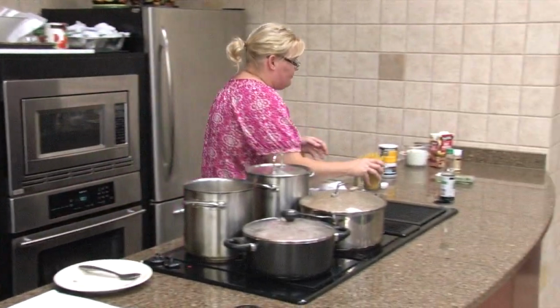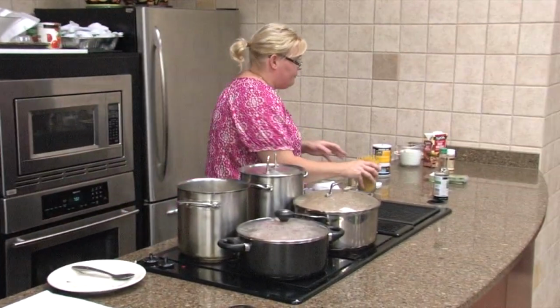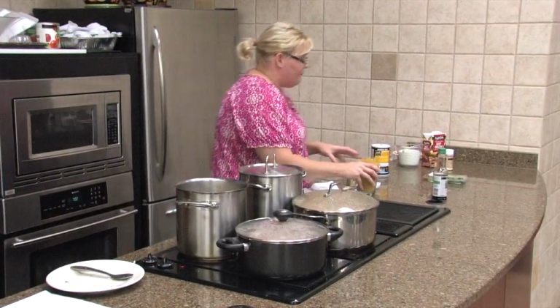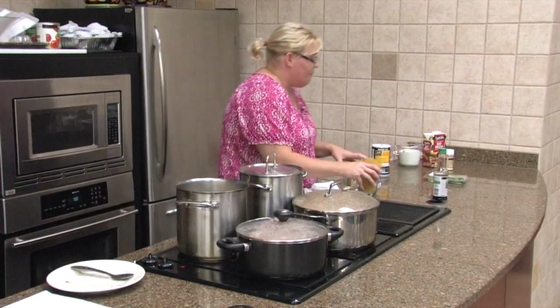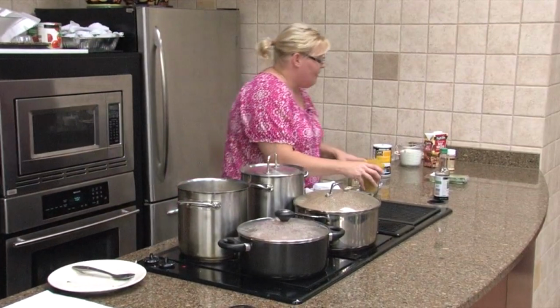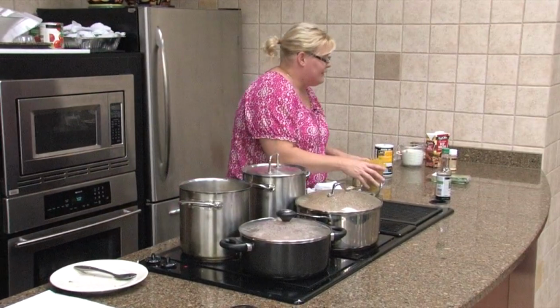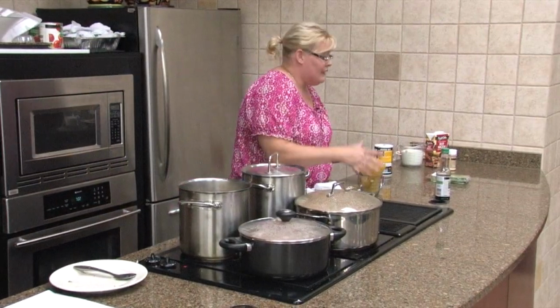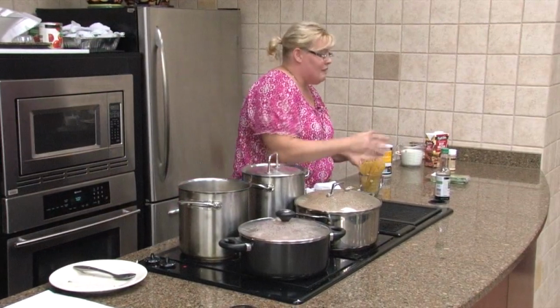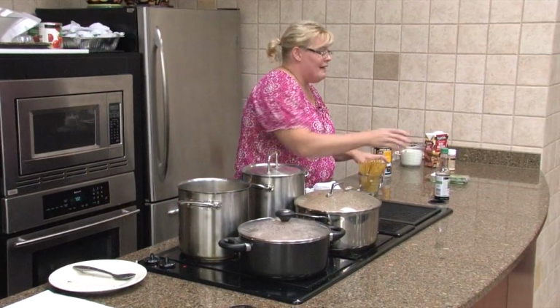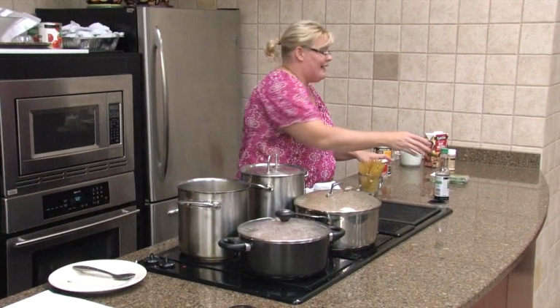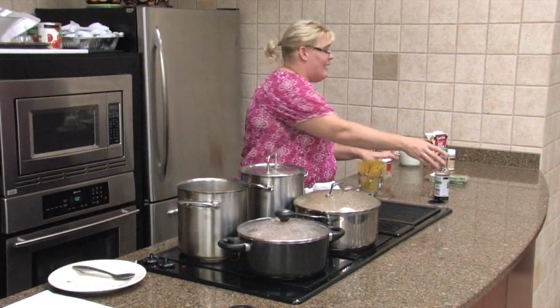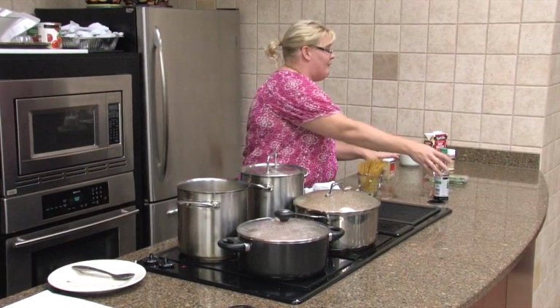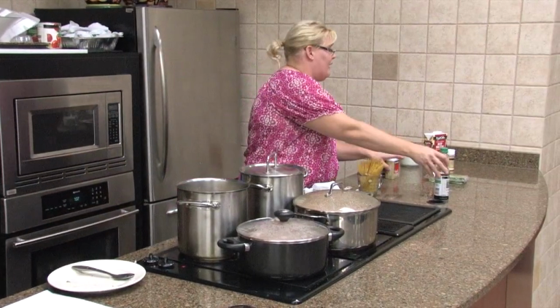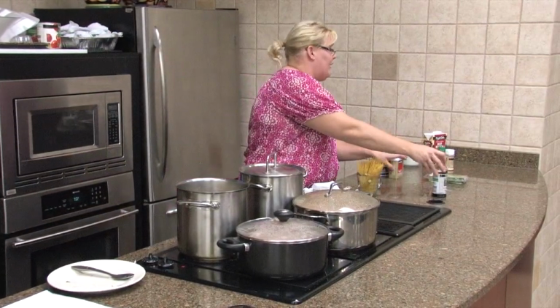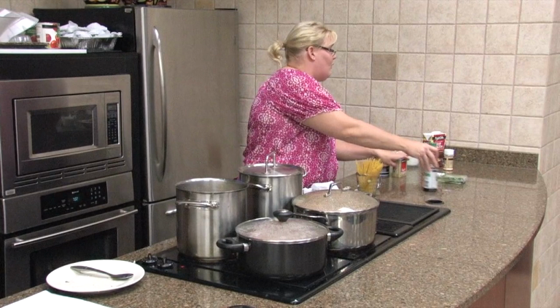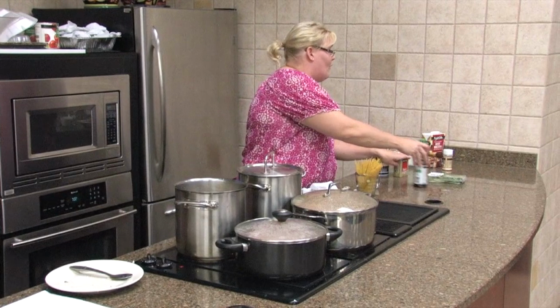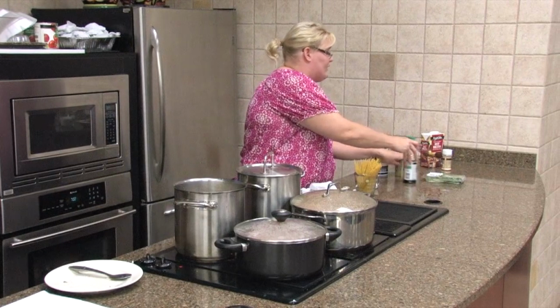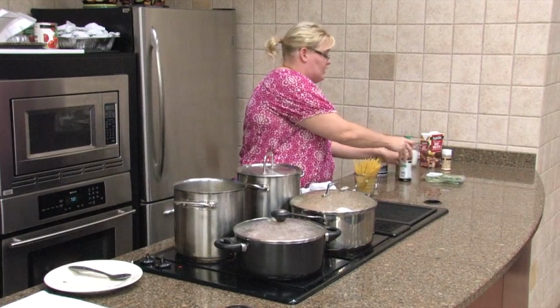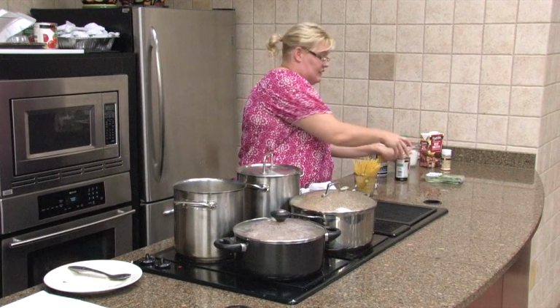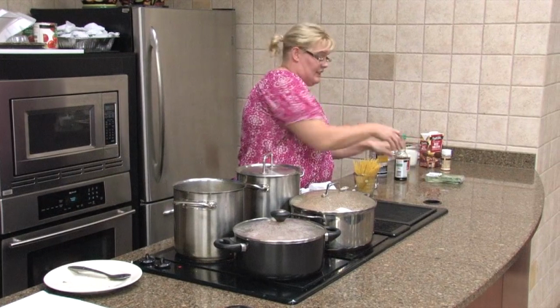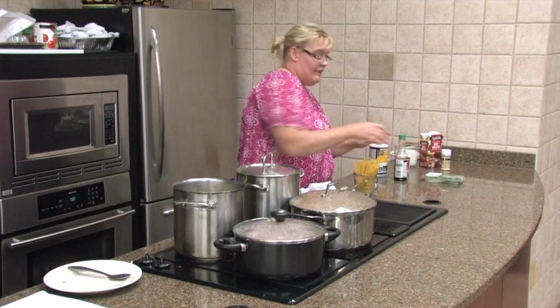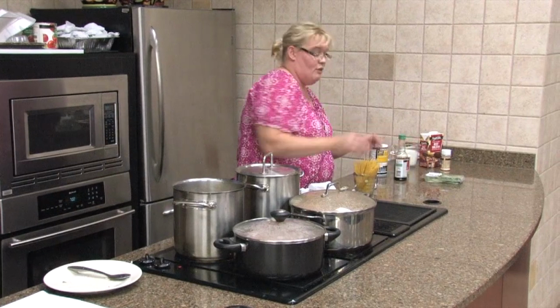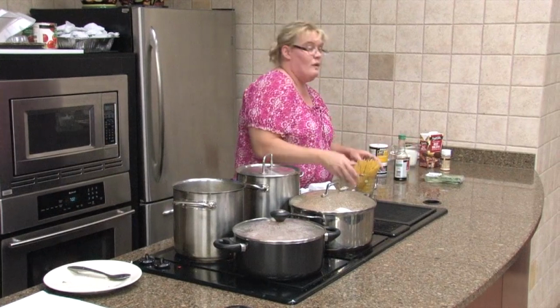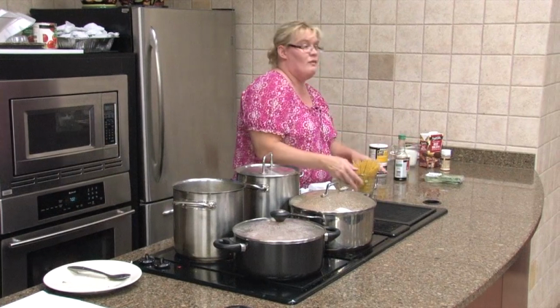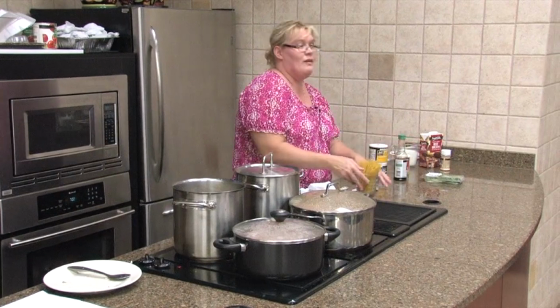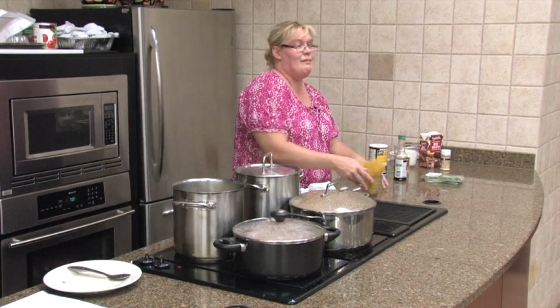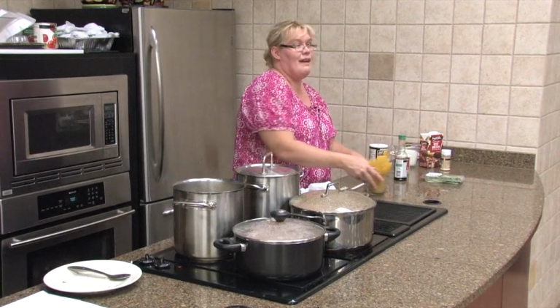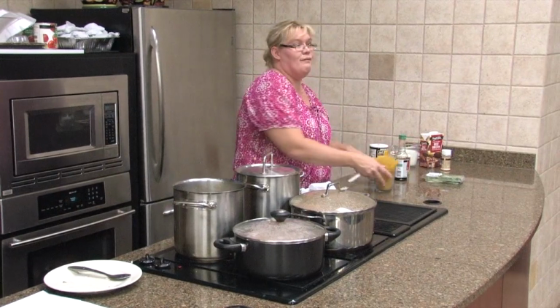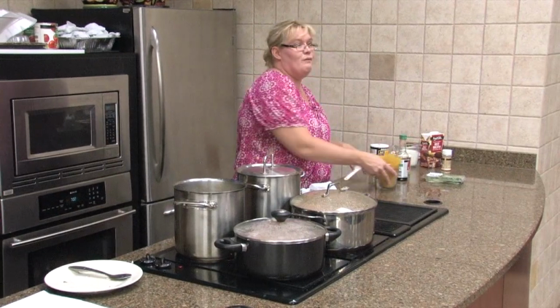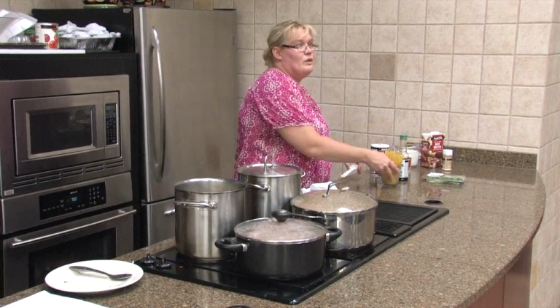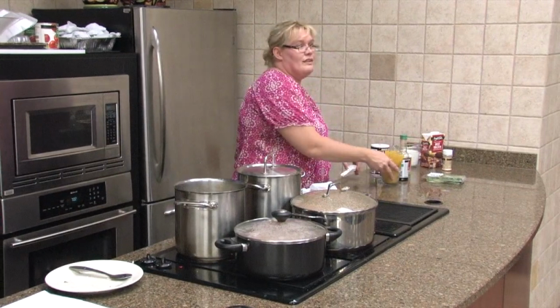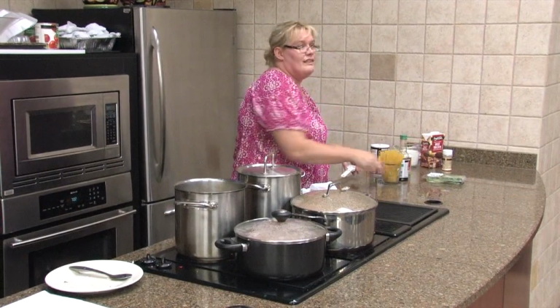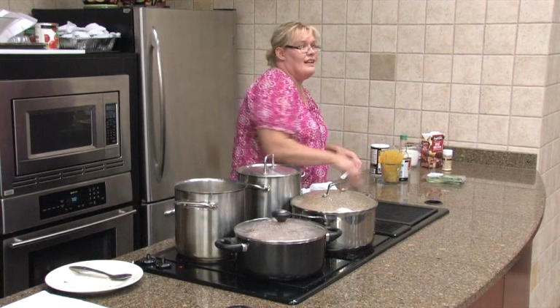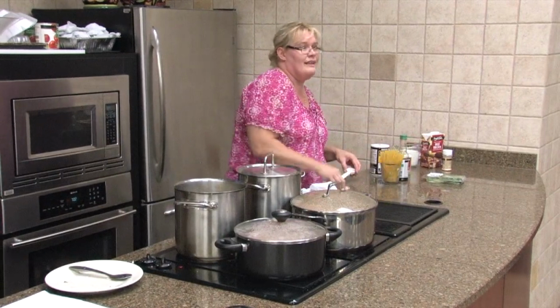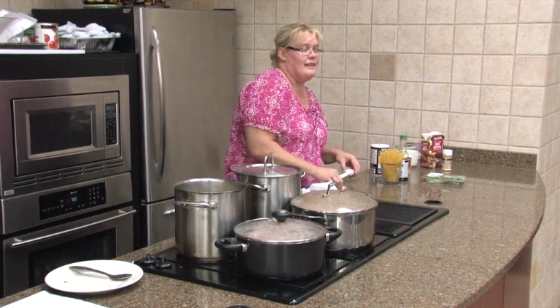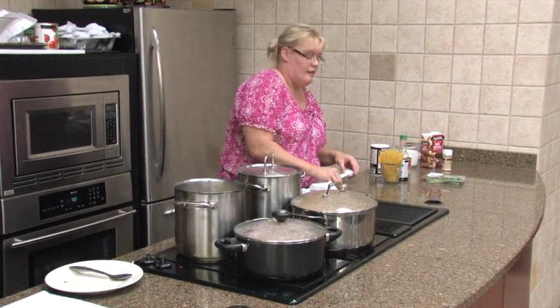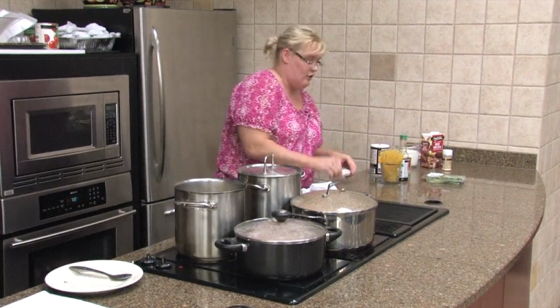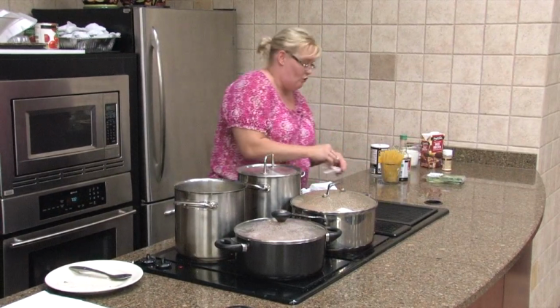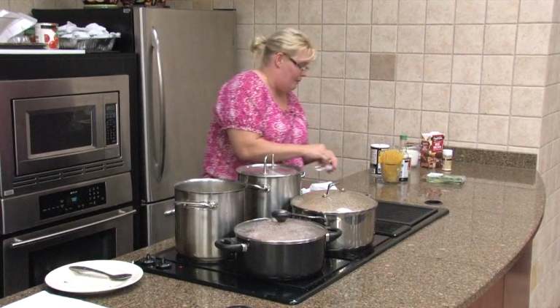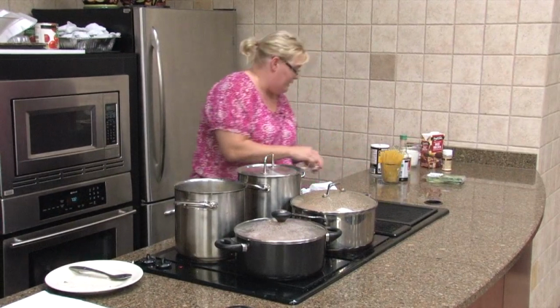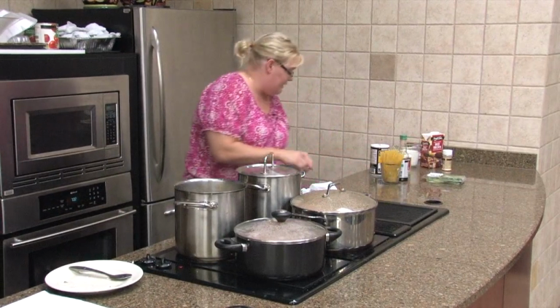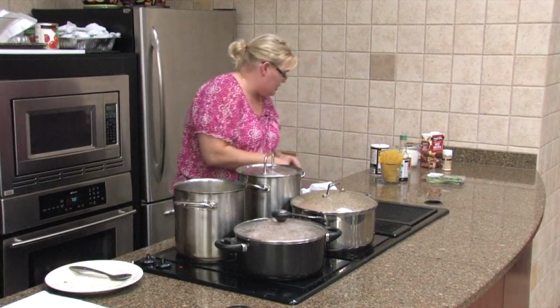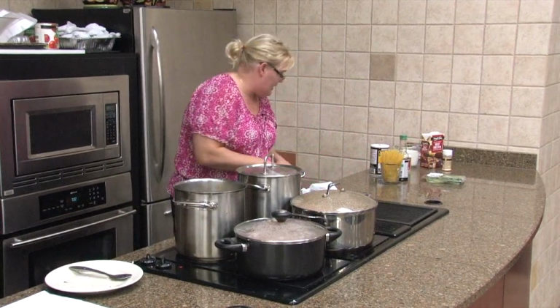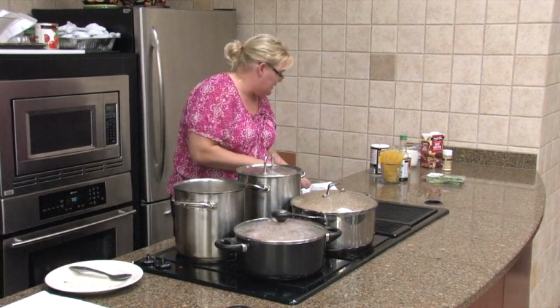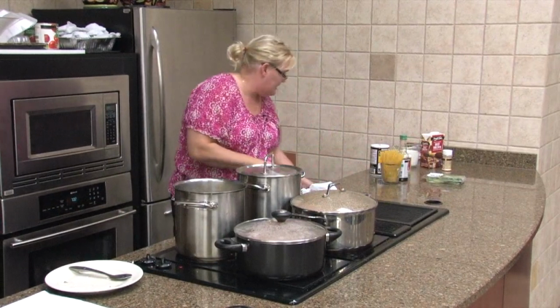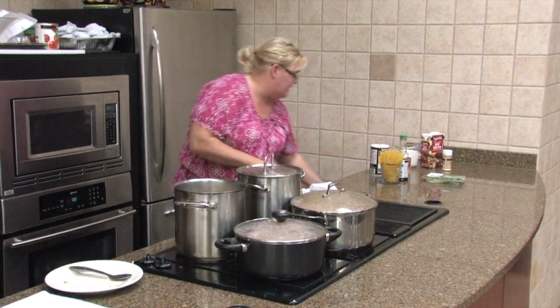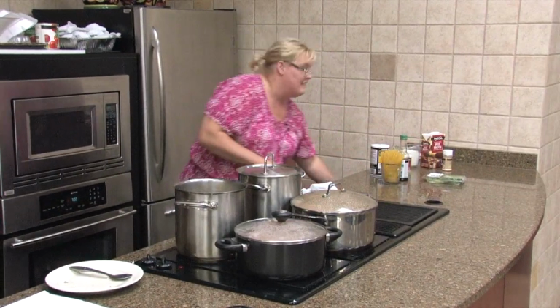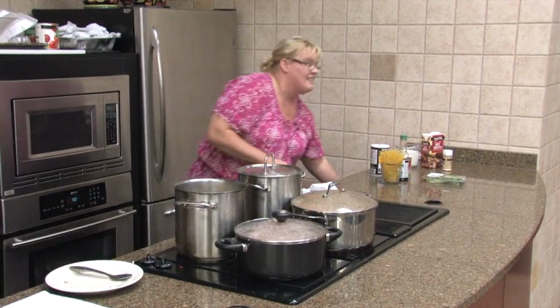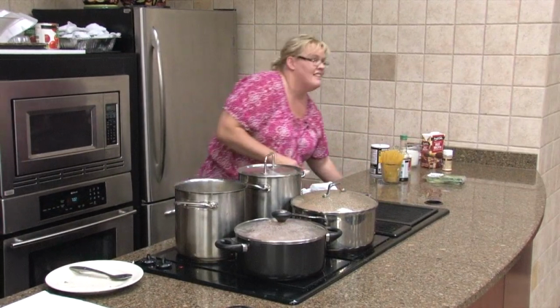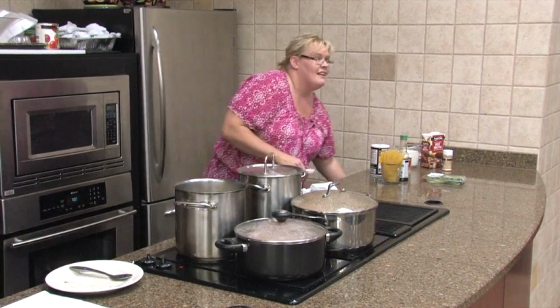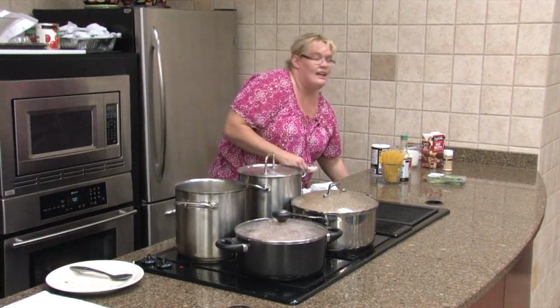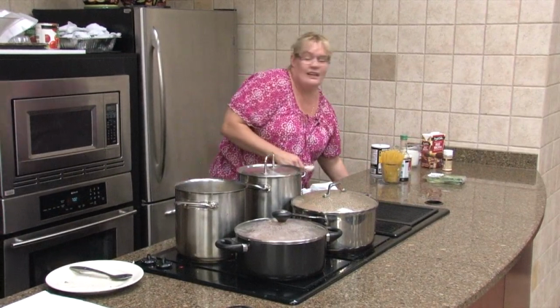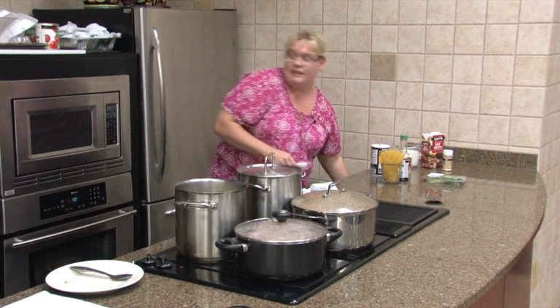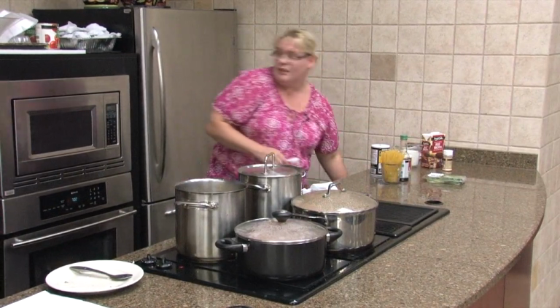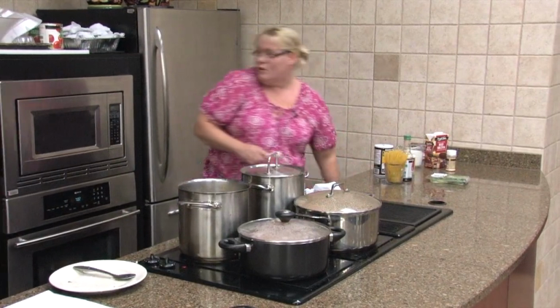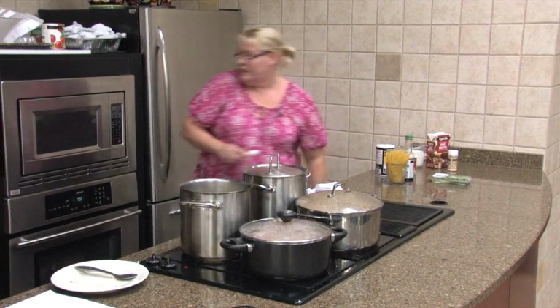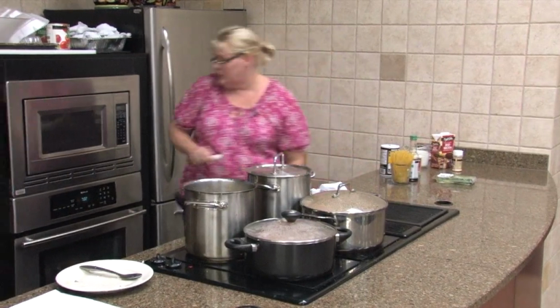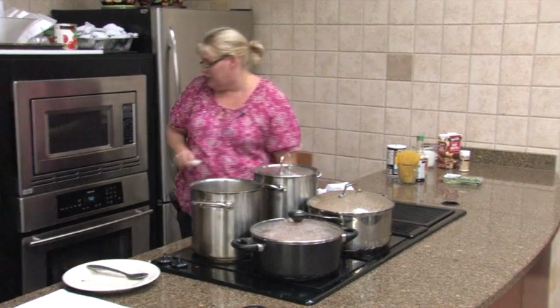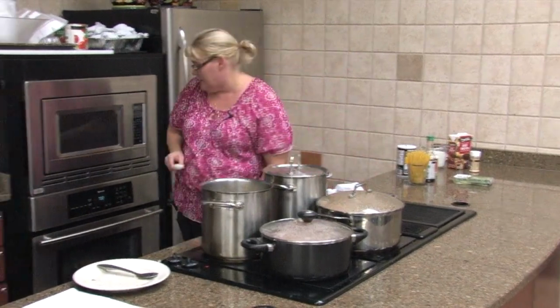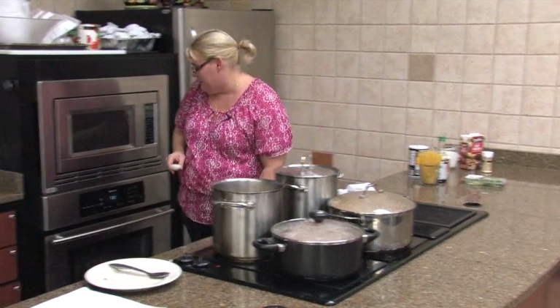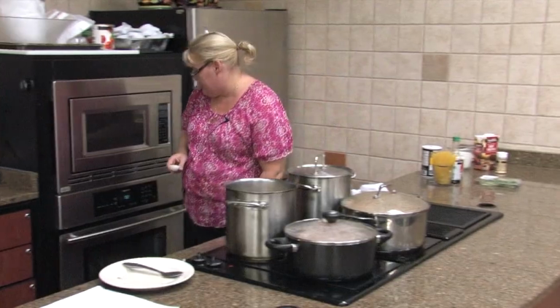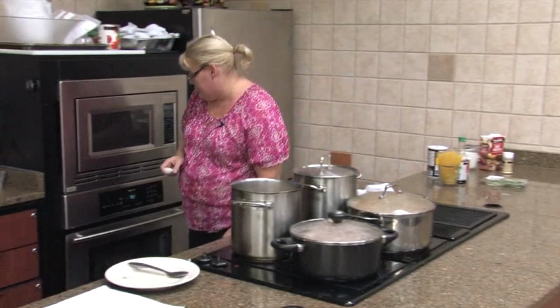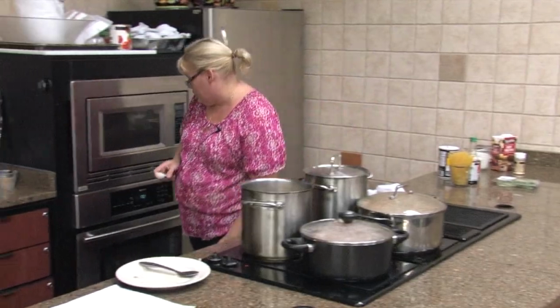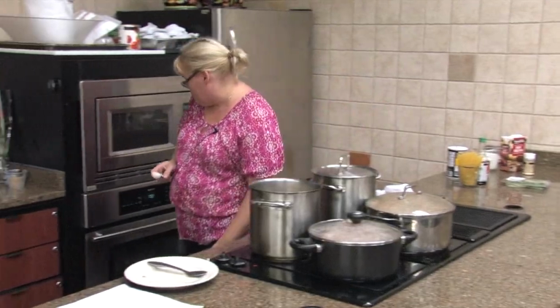Alrighty, does anybody have any questions? I know we went back and forth tonight and I do apologize. Any questions on the soup?